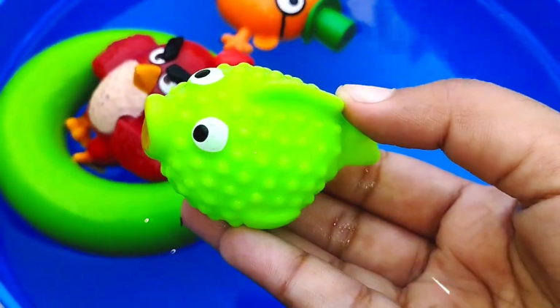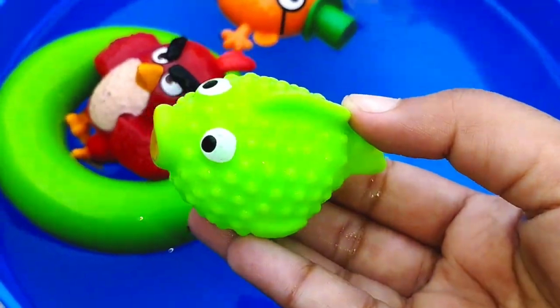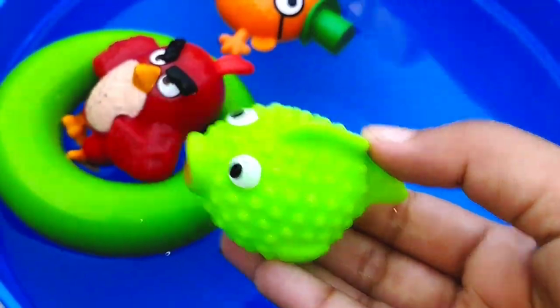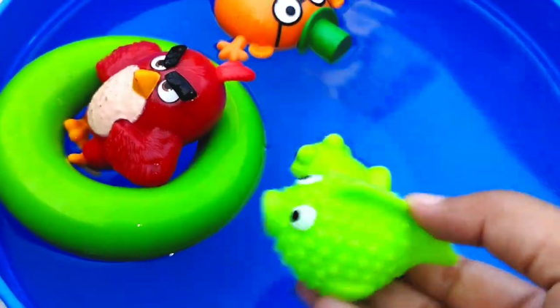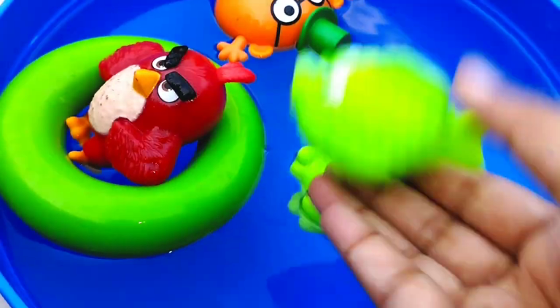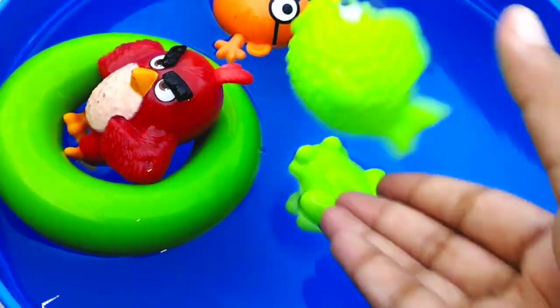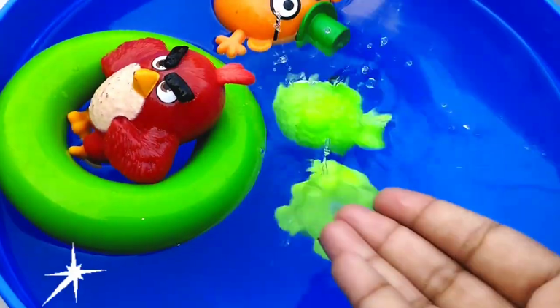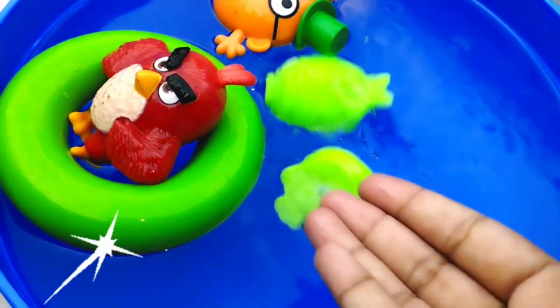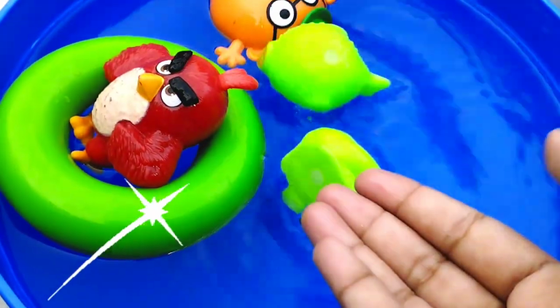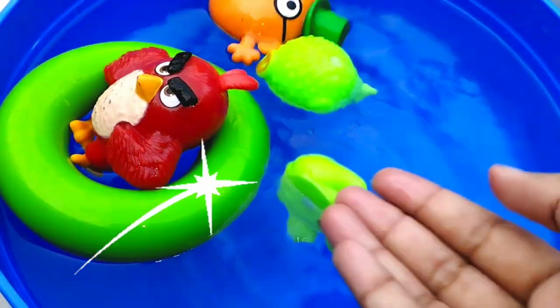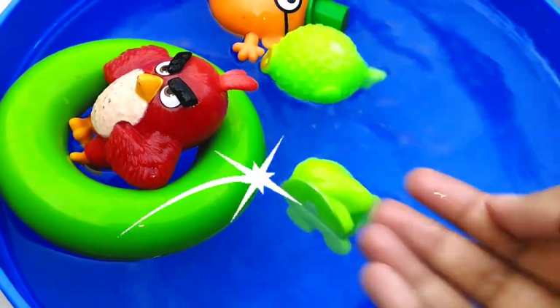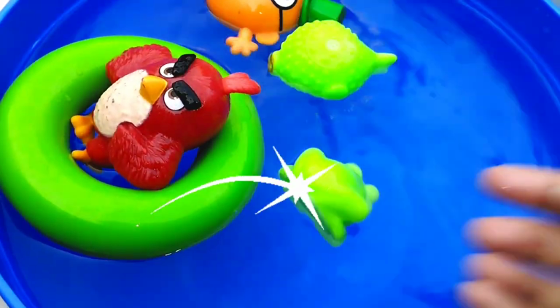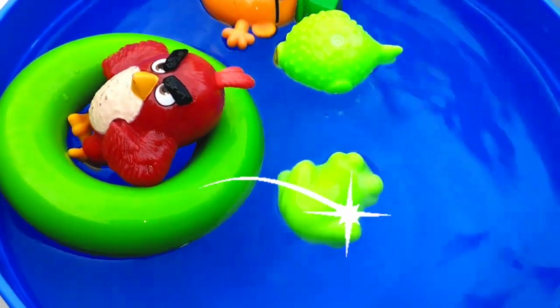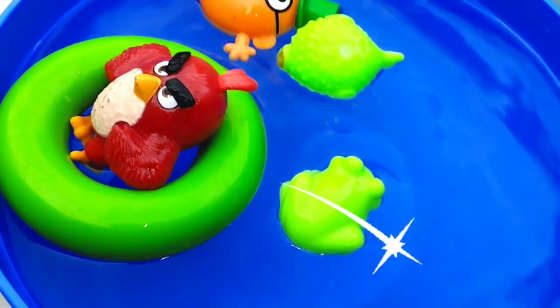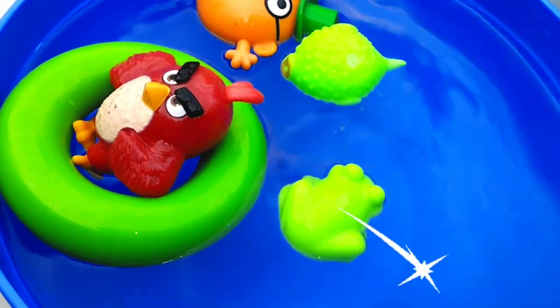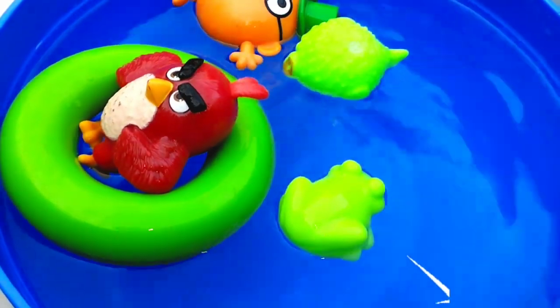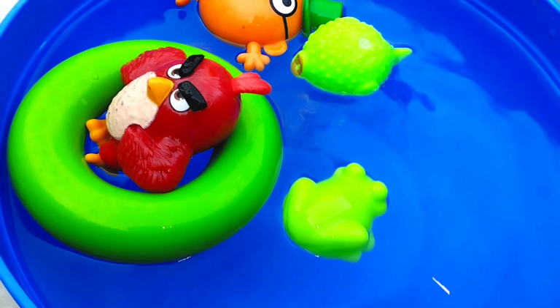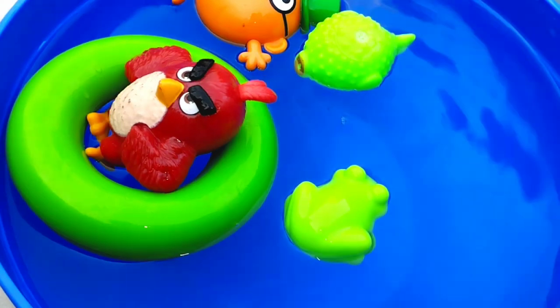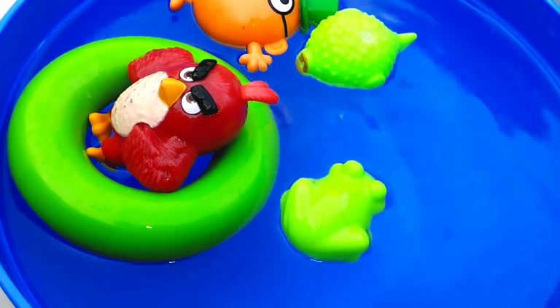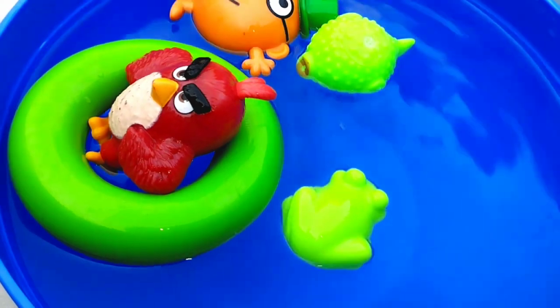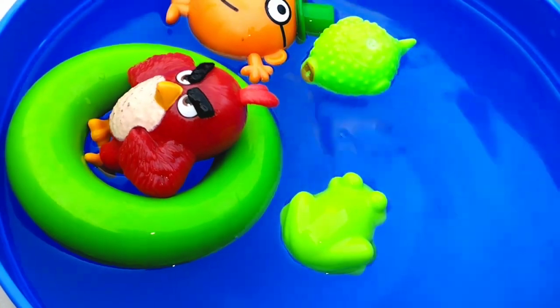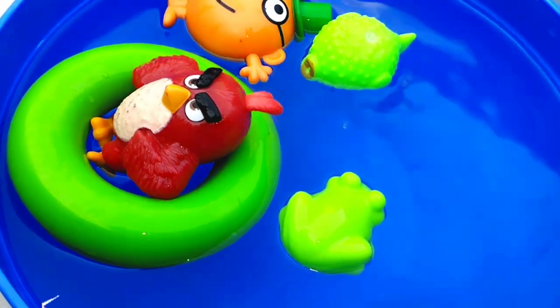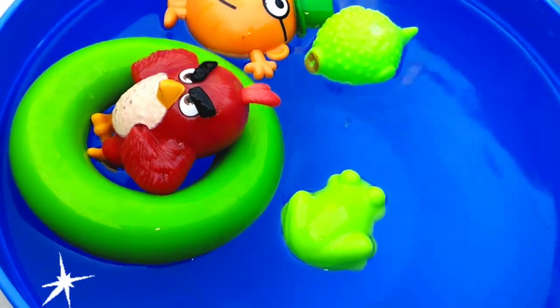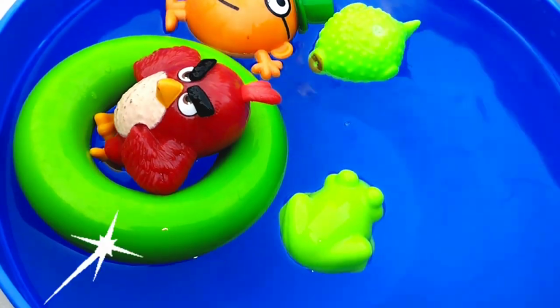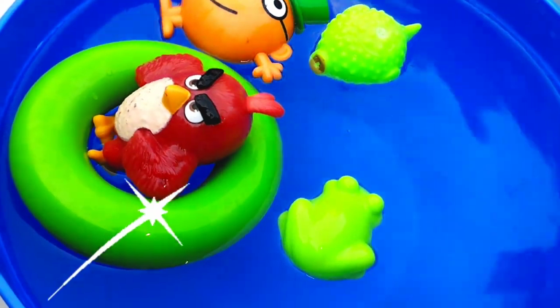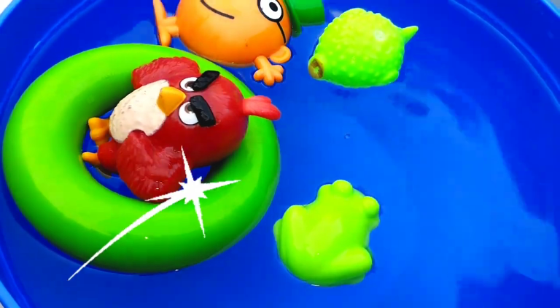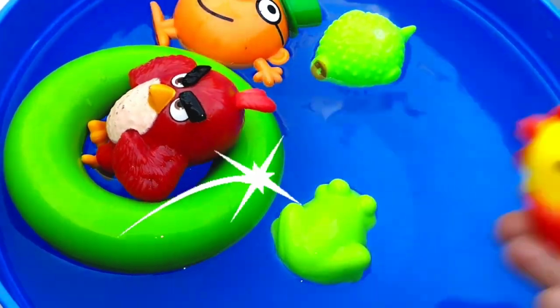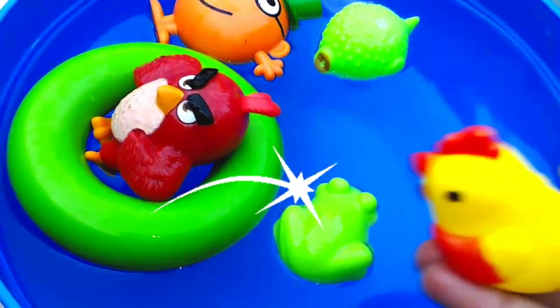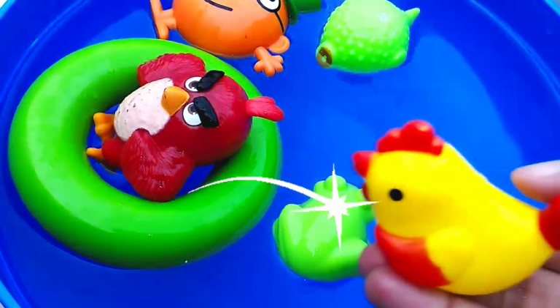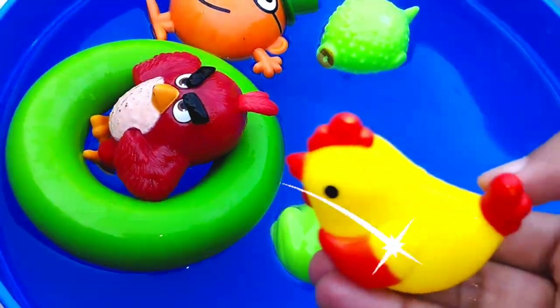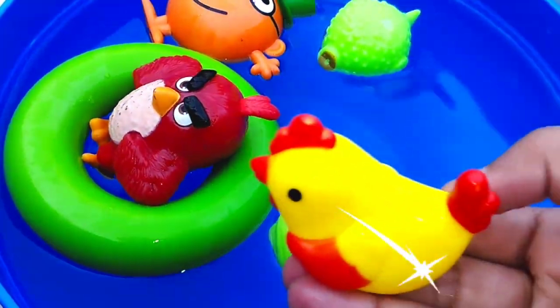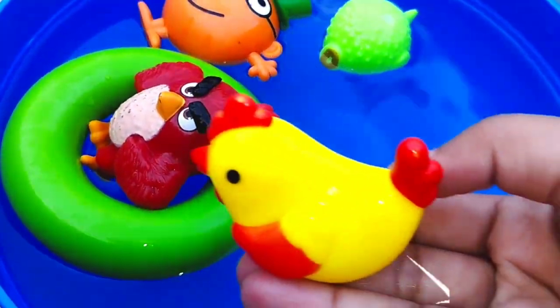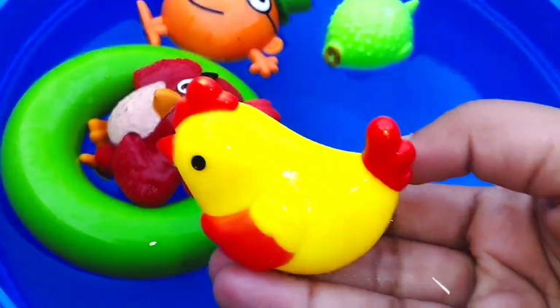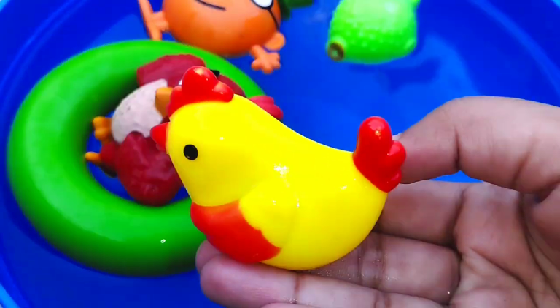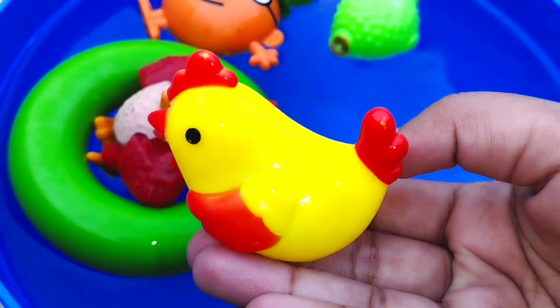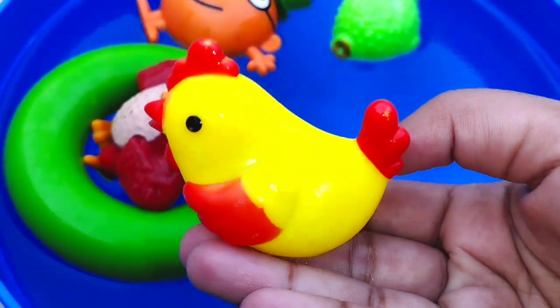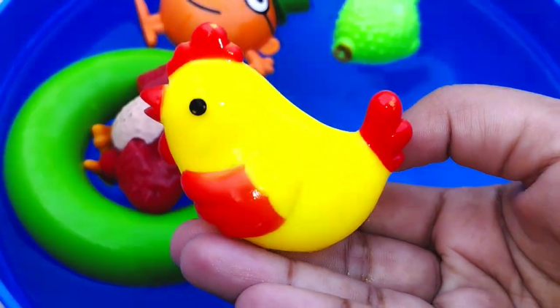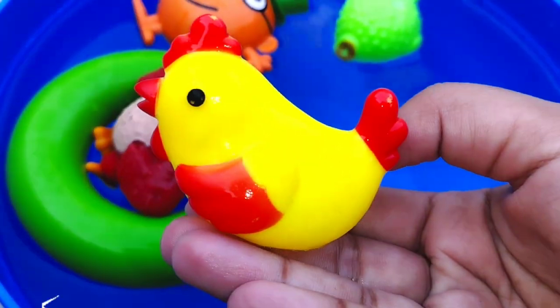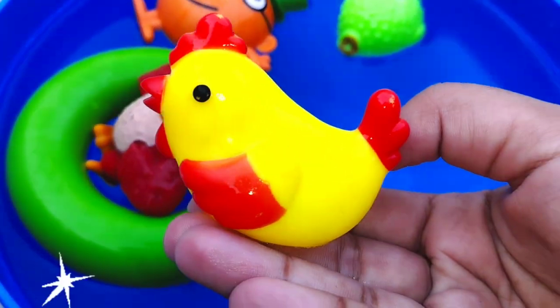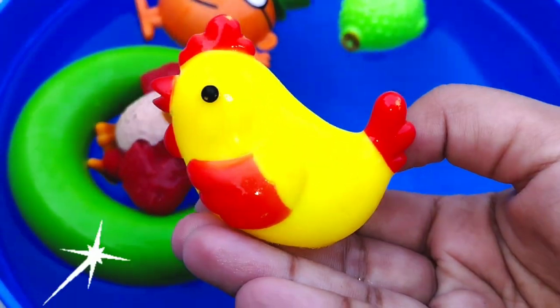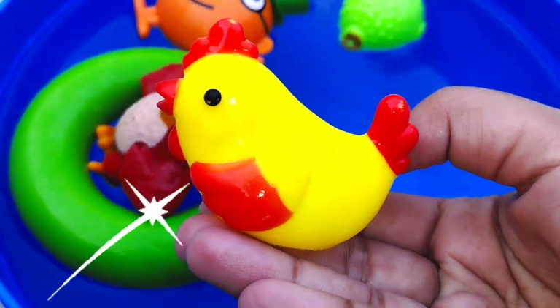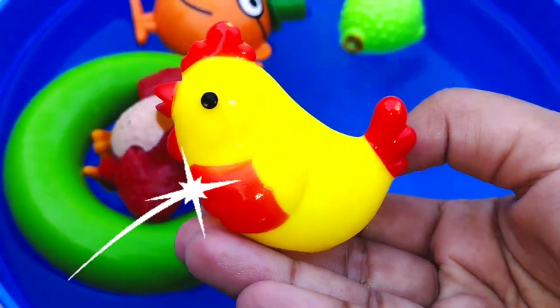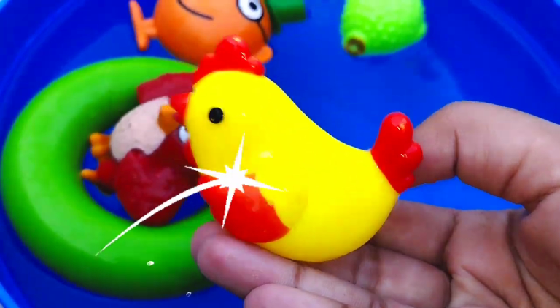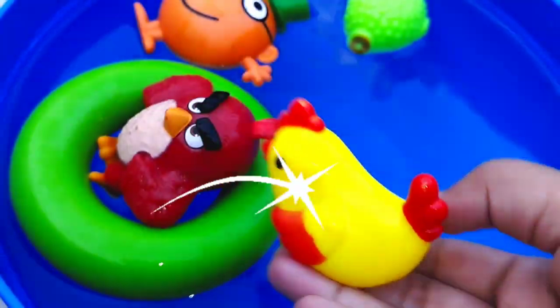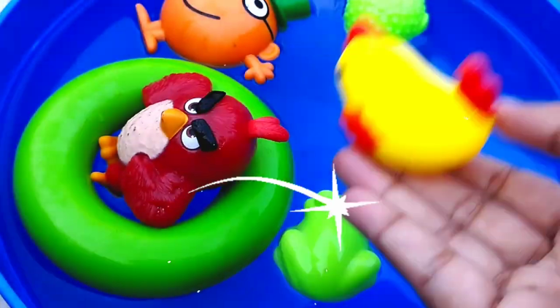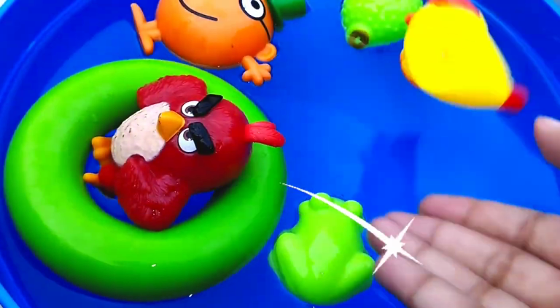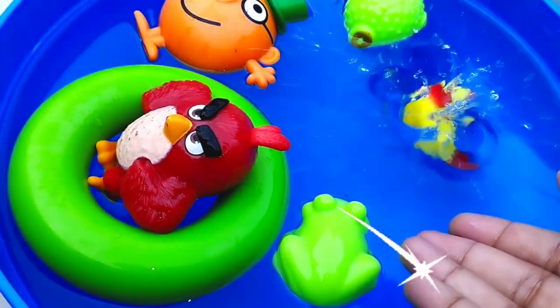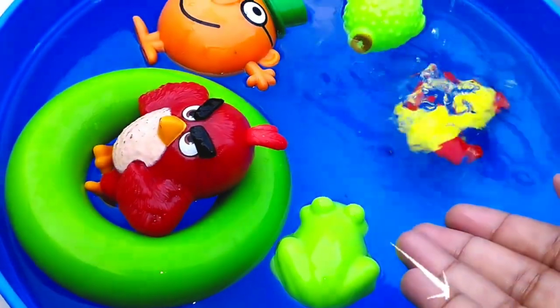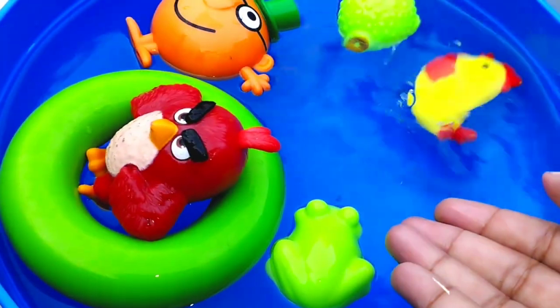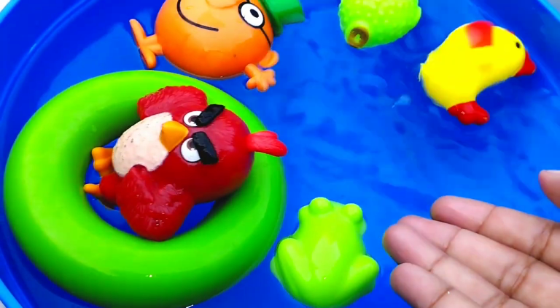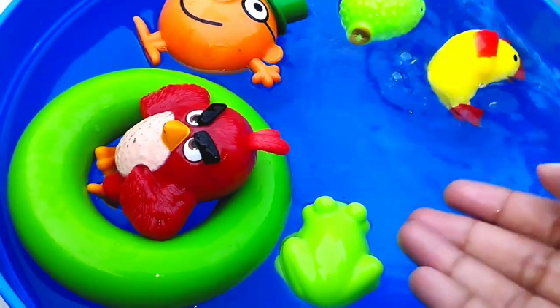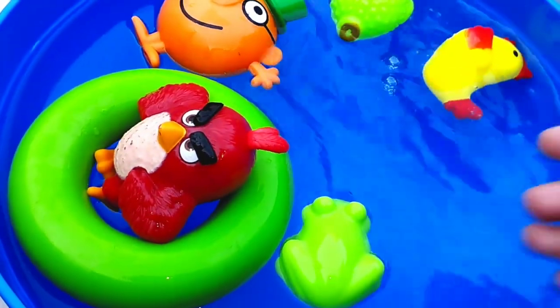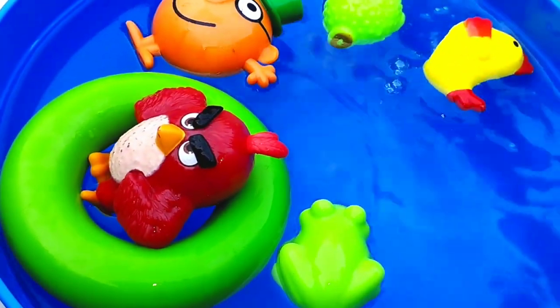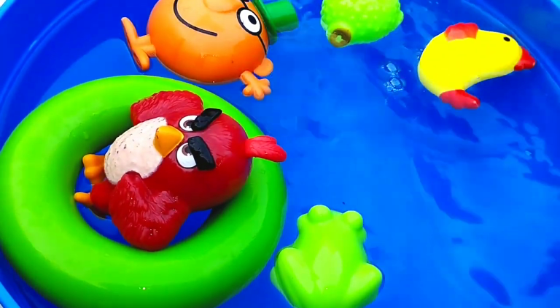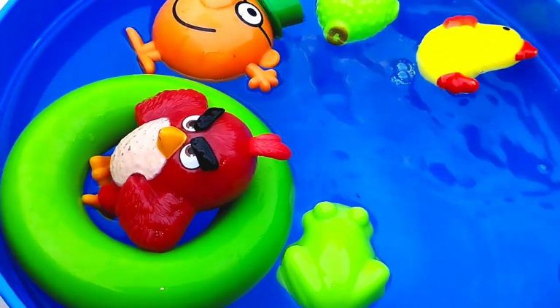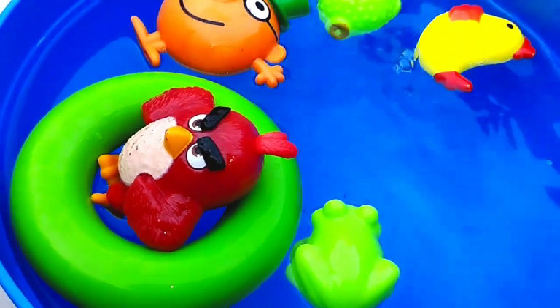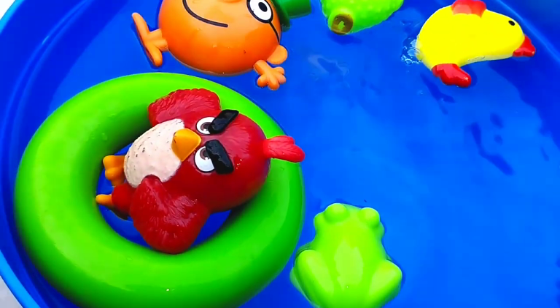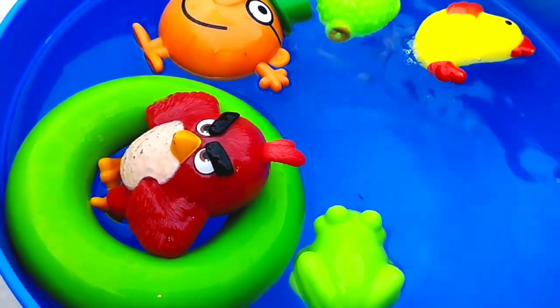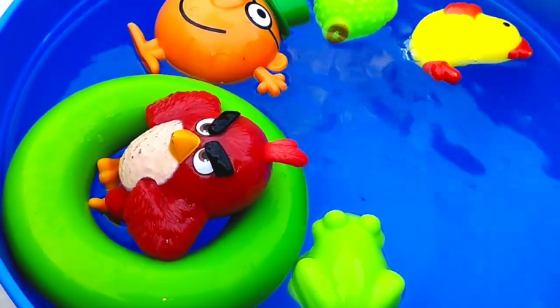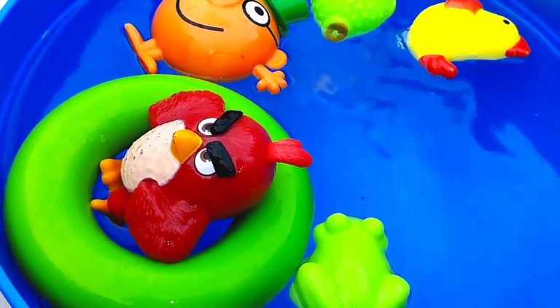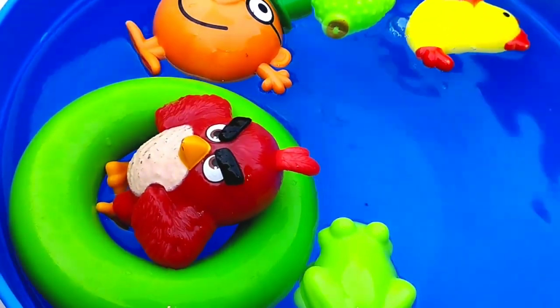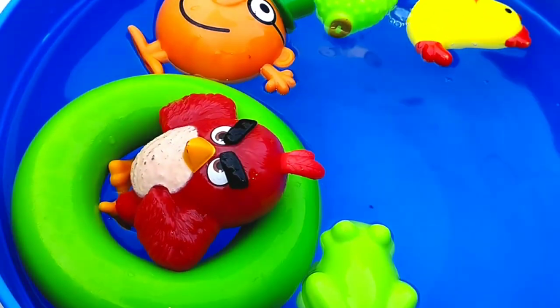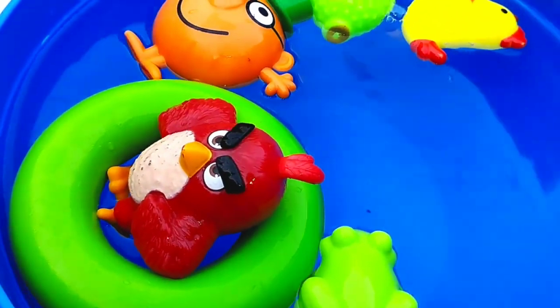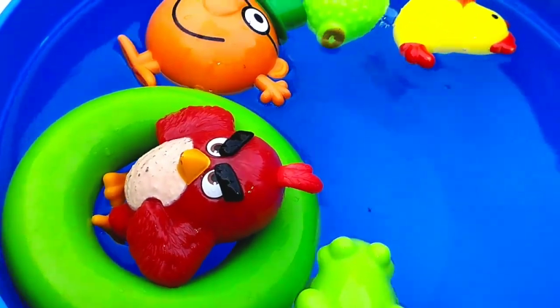The next one is a parrotfish. This is a chicken. Chicken.